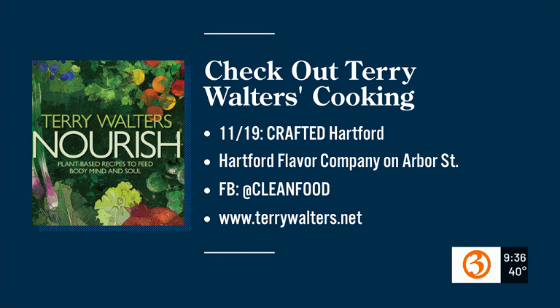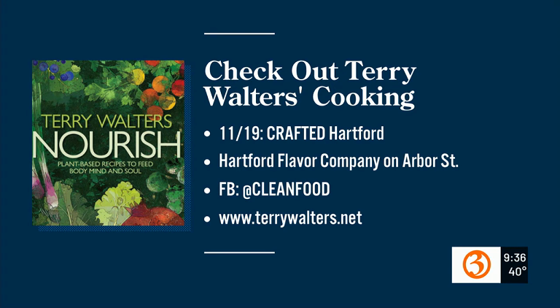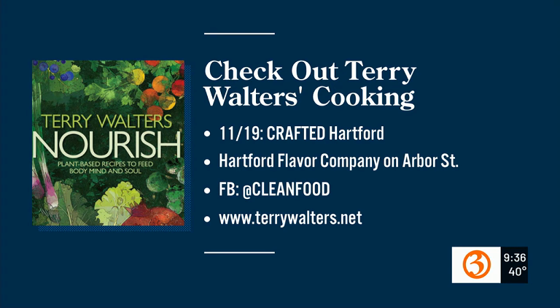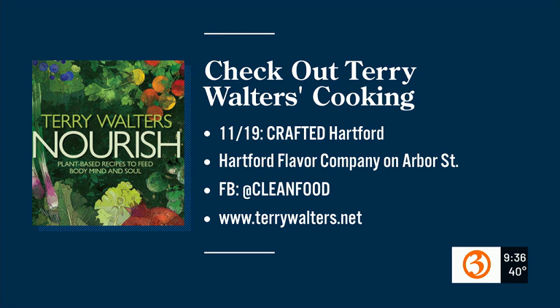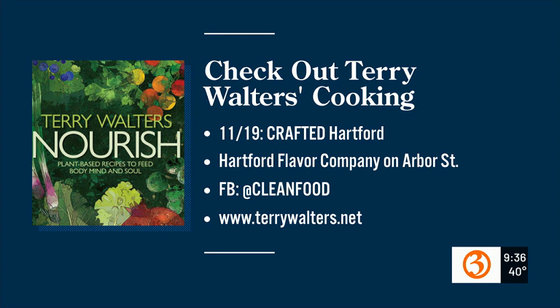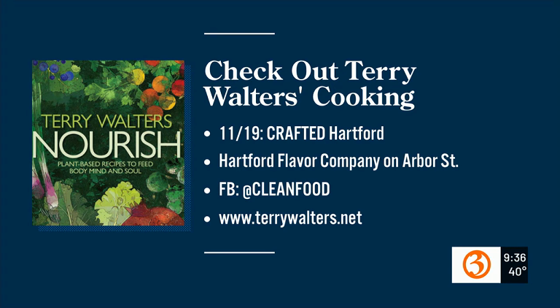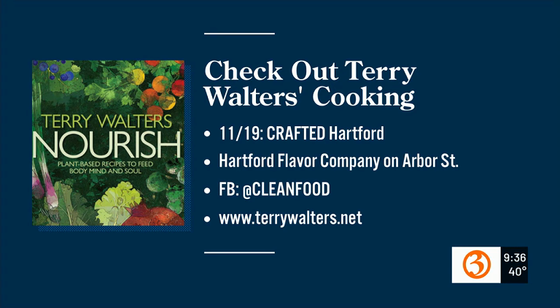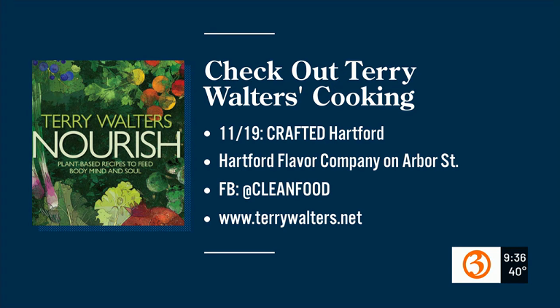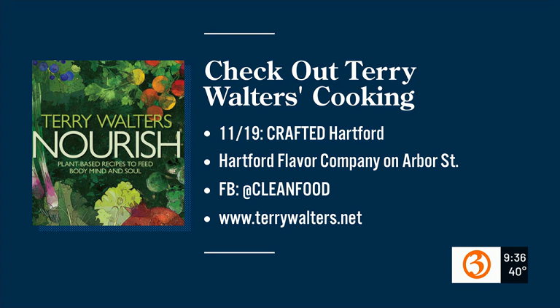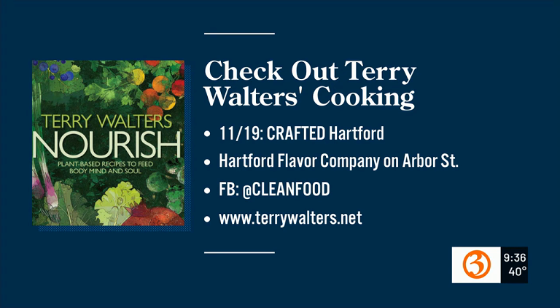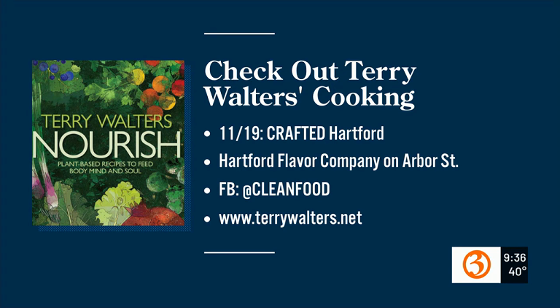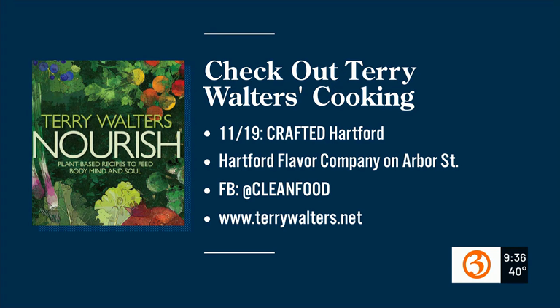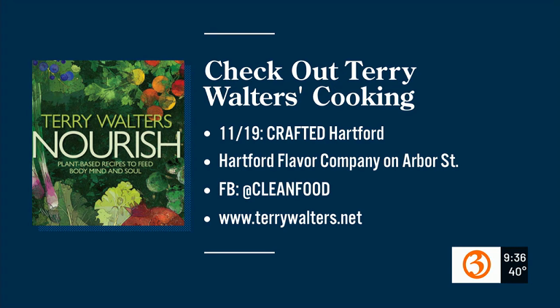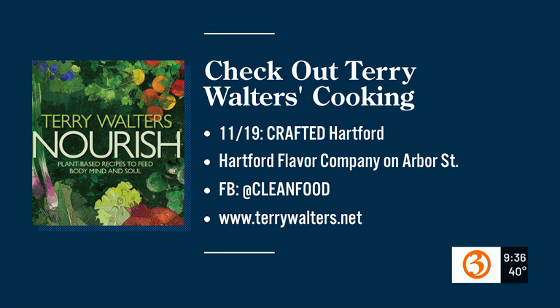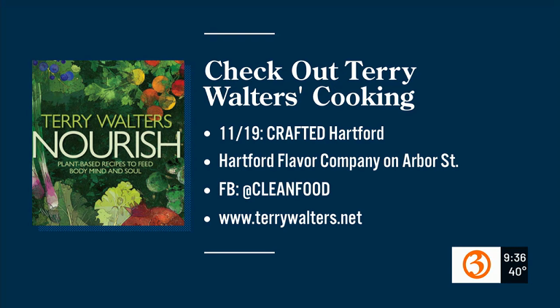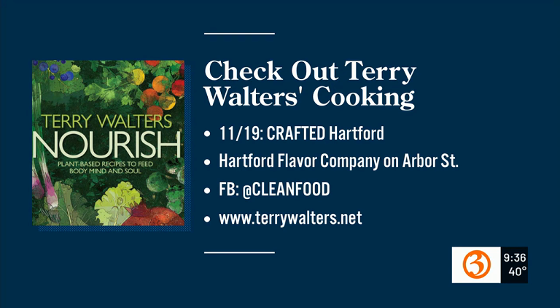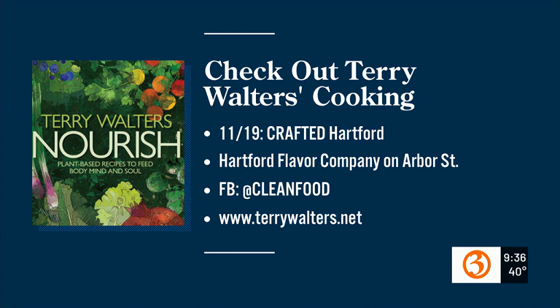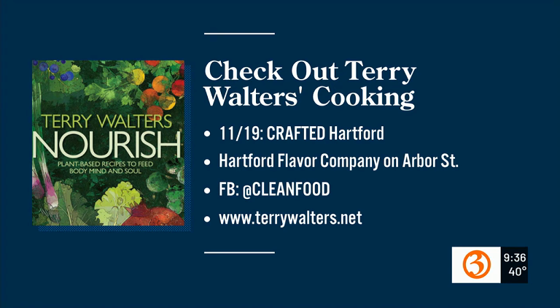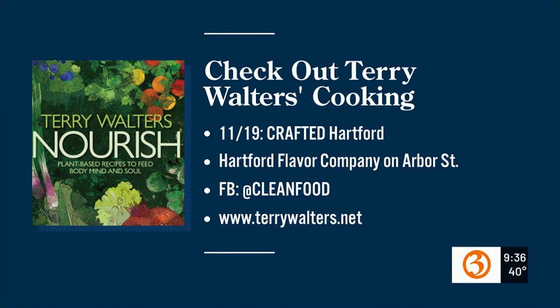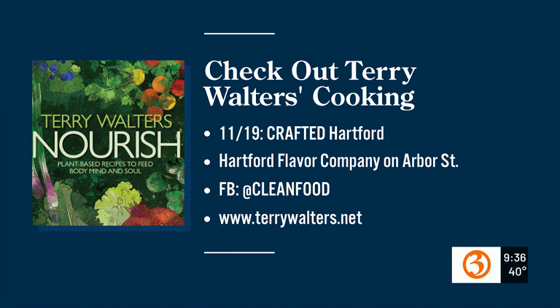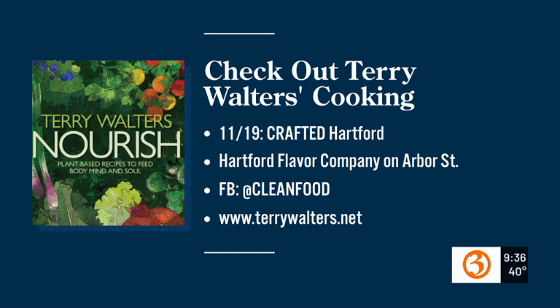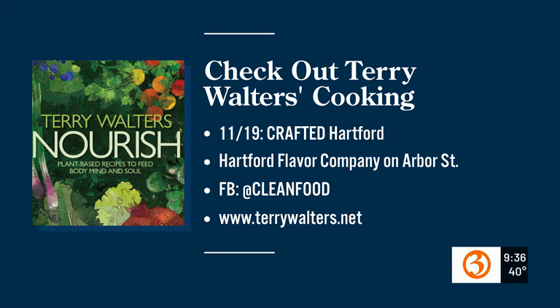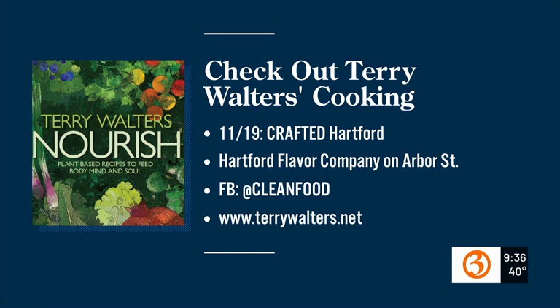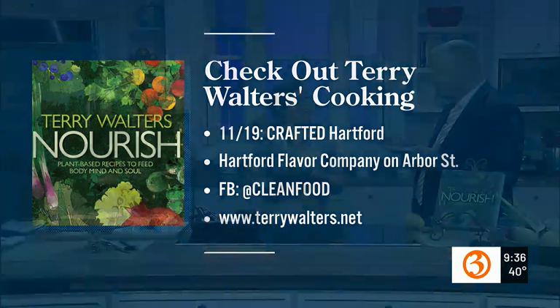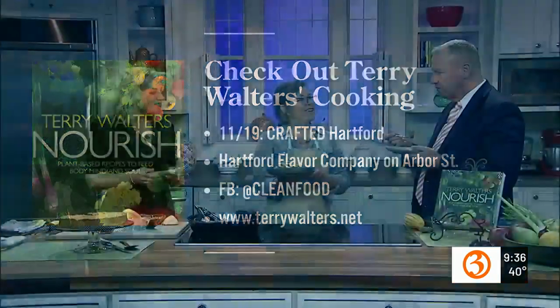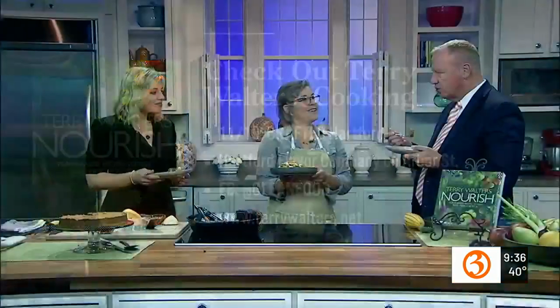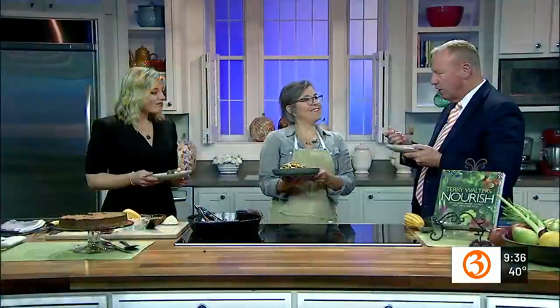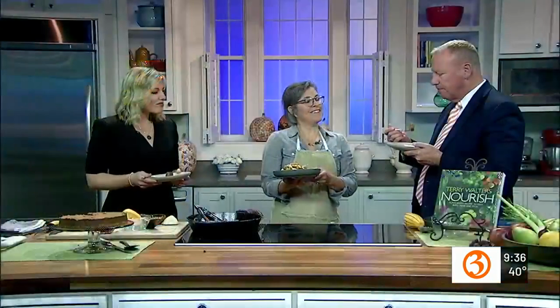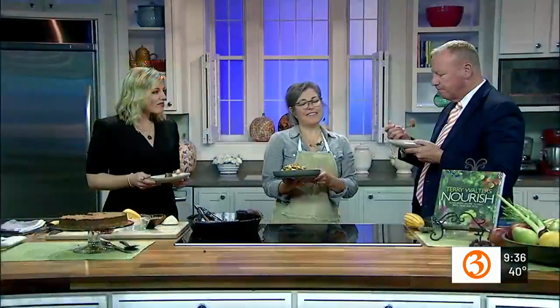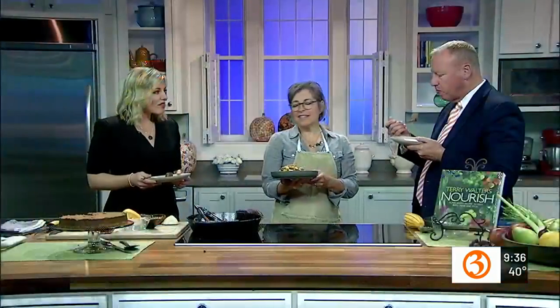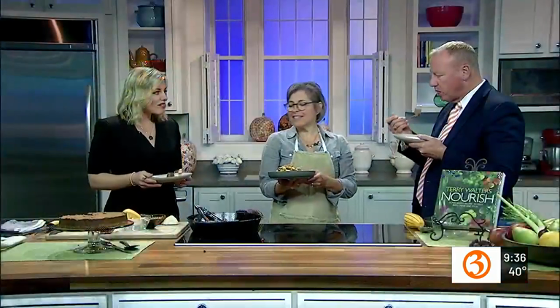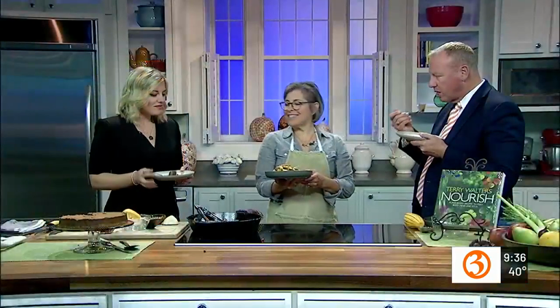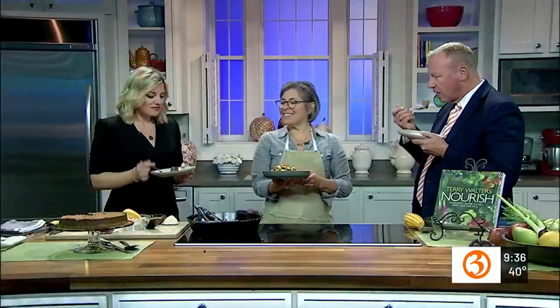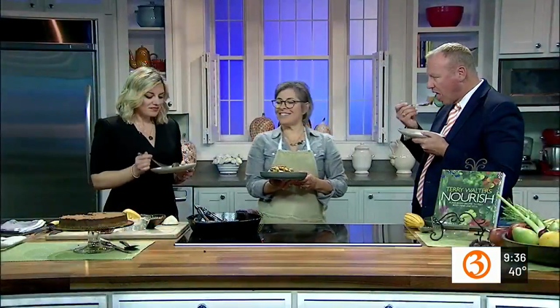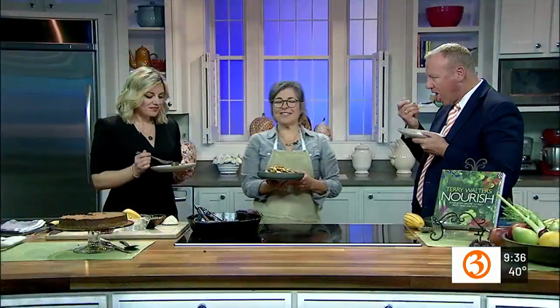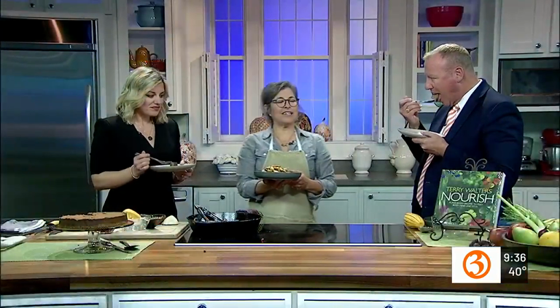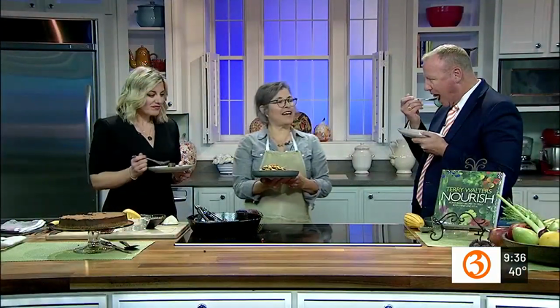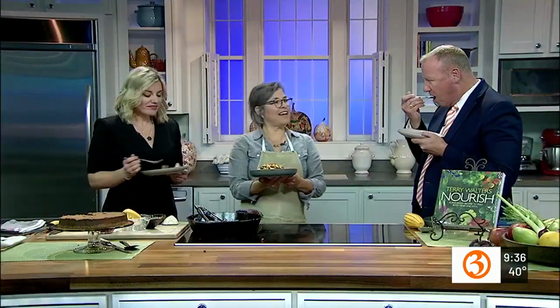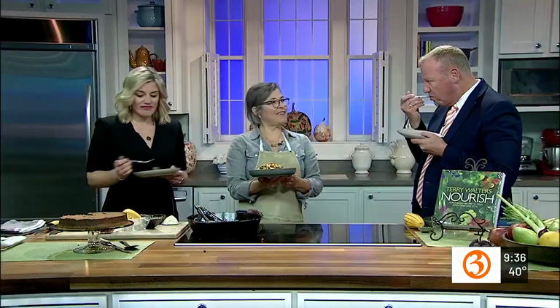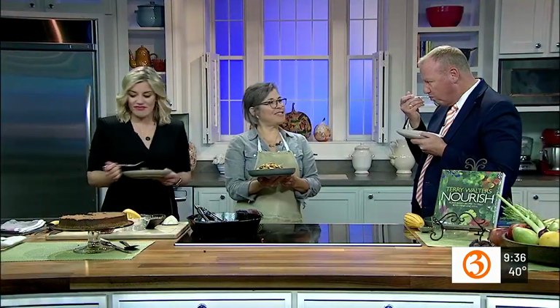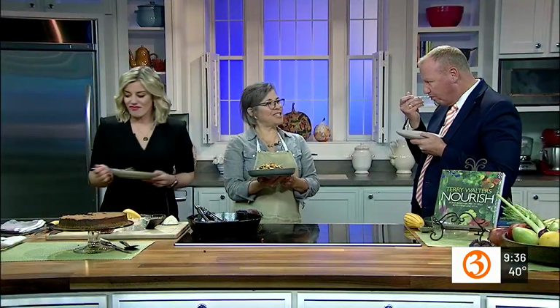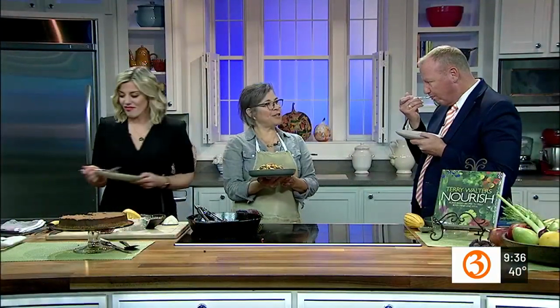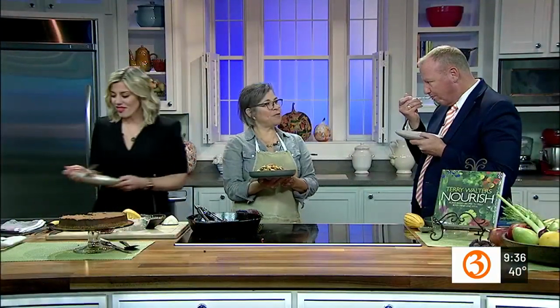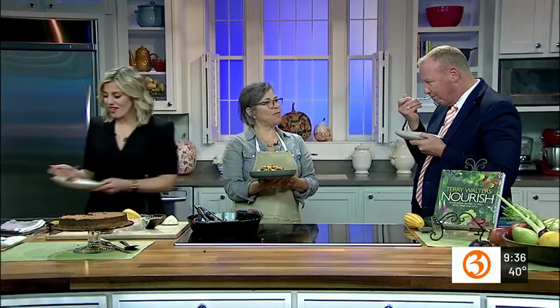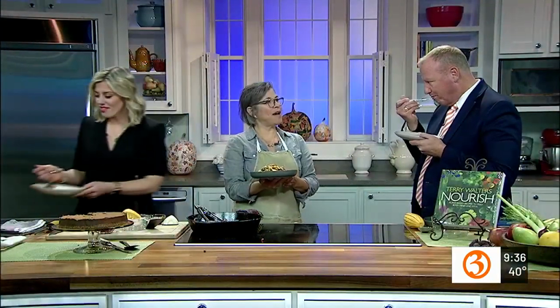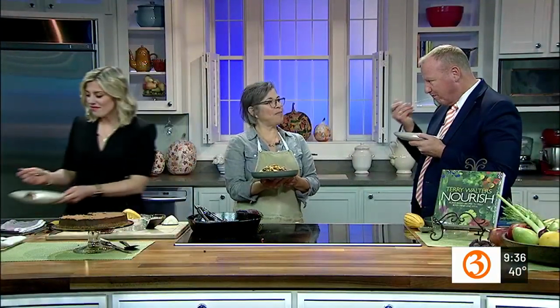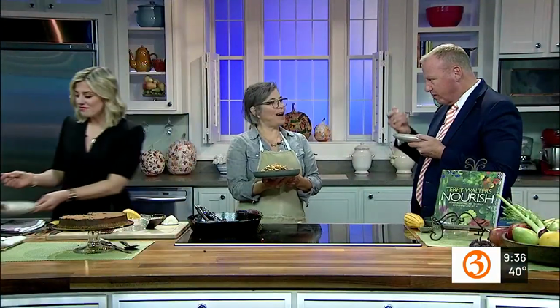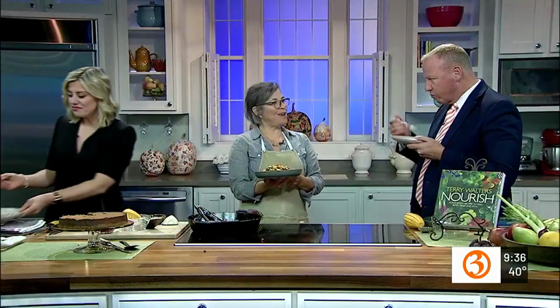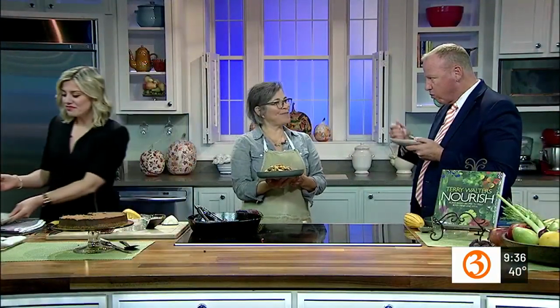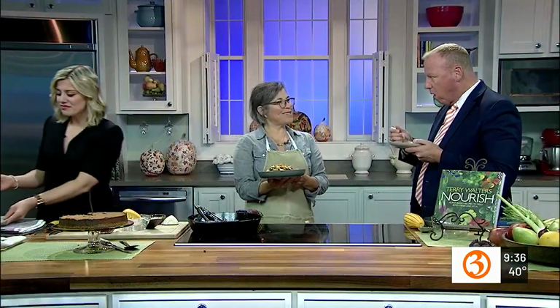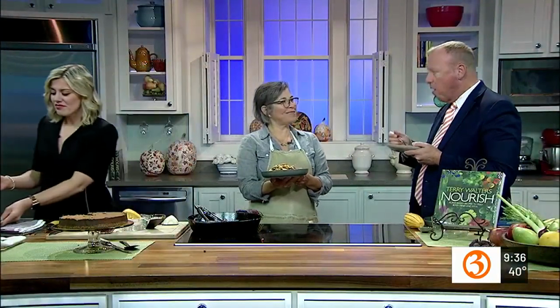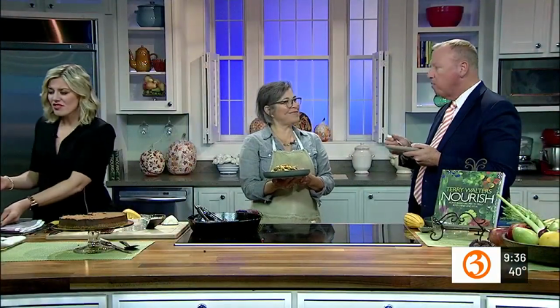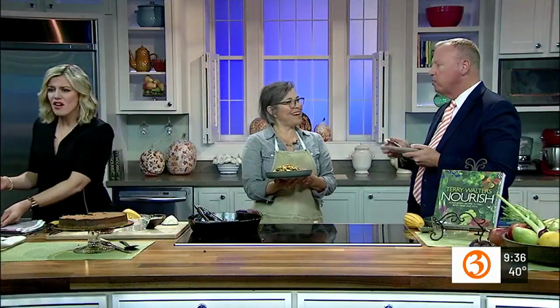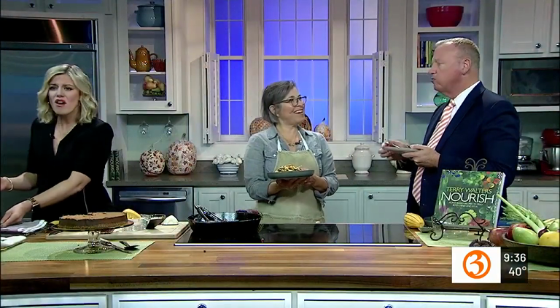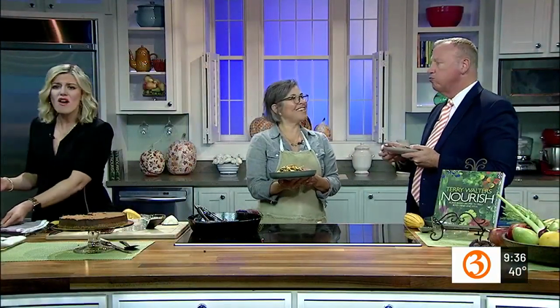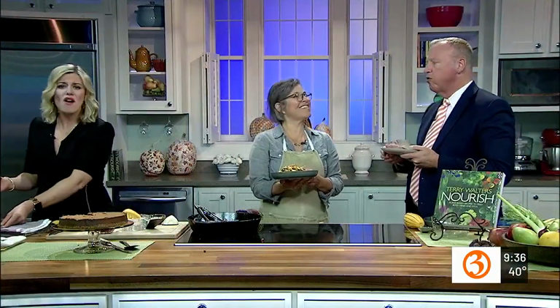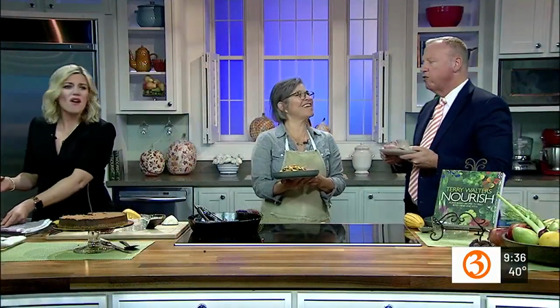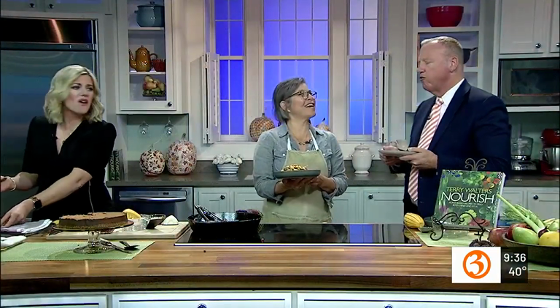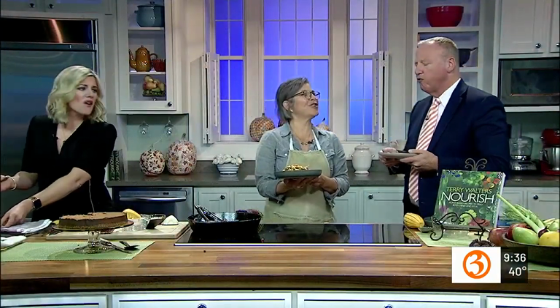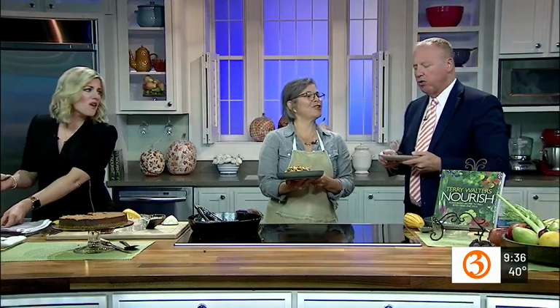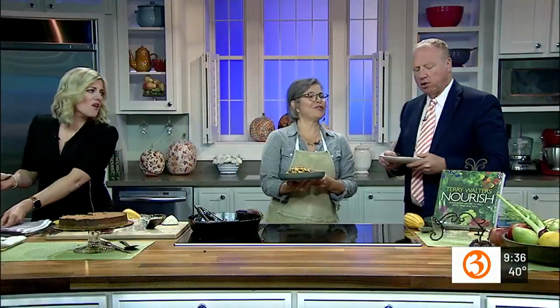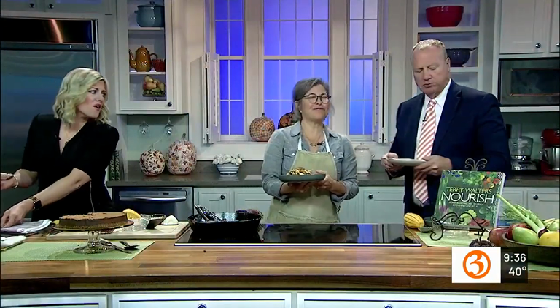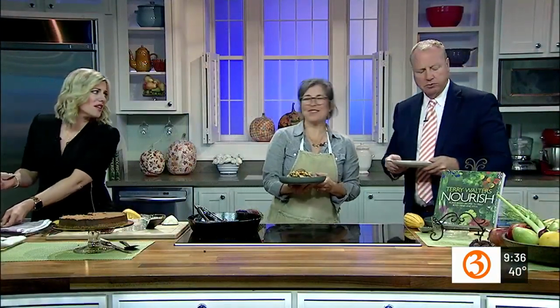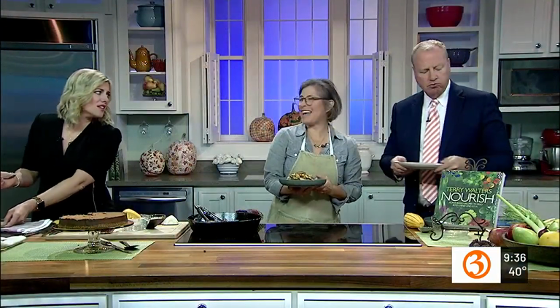Did somebody teach you to cook, or were you self-taught? This is a journey I have shared with my mom, so I can thank her for that.